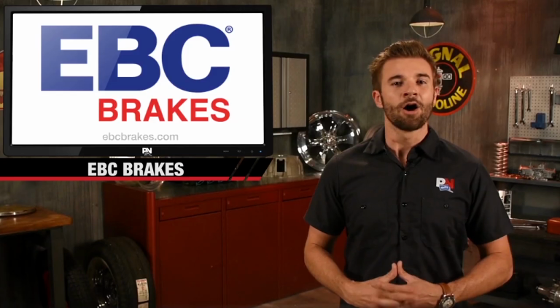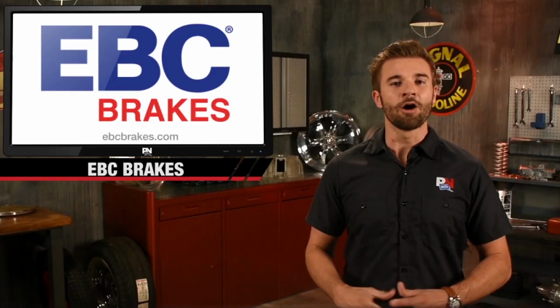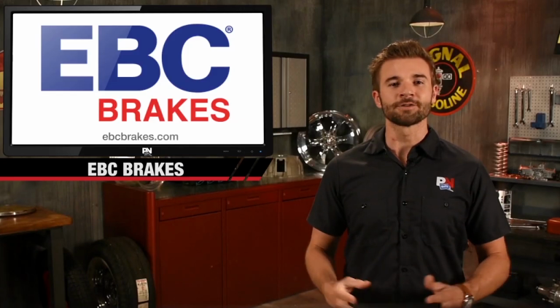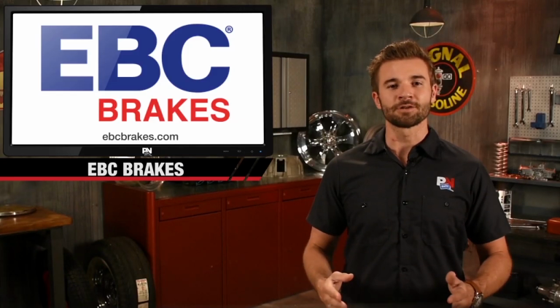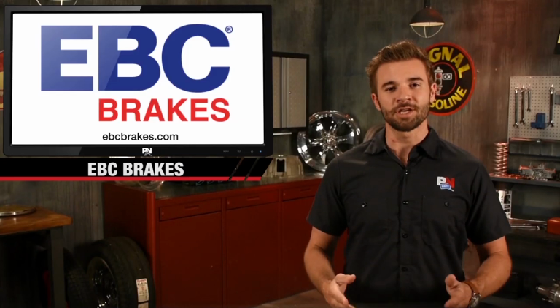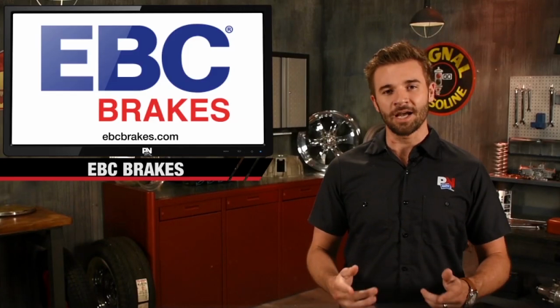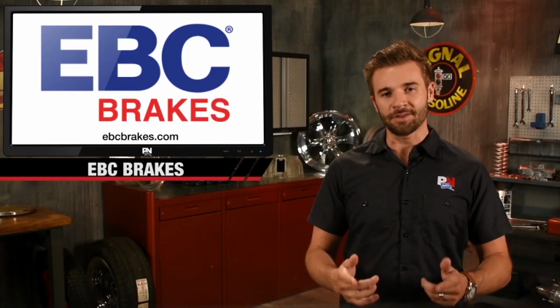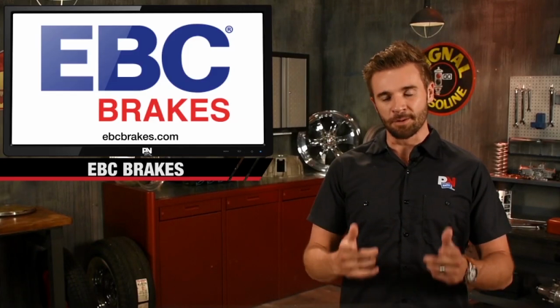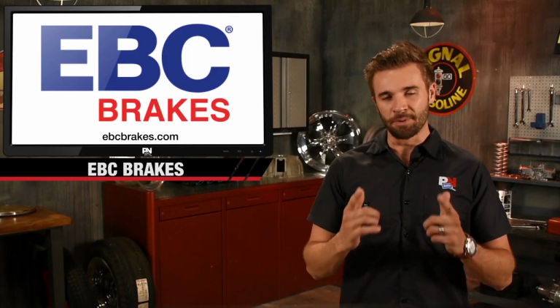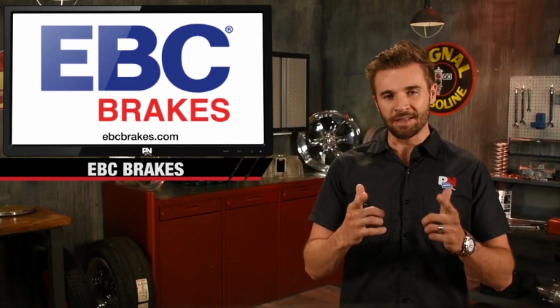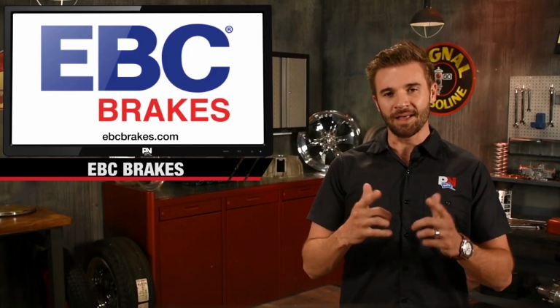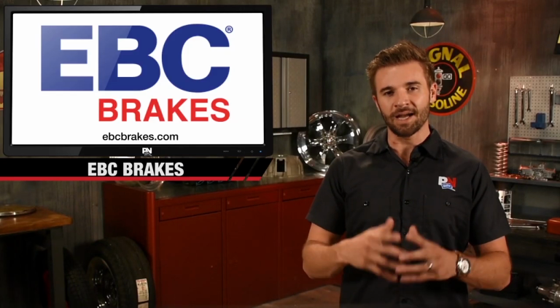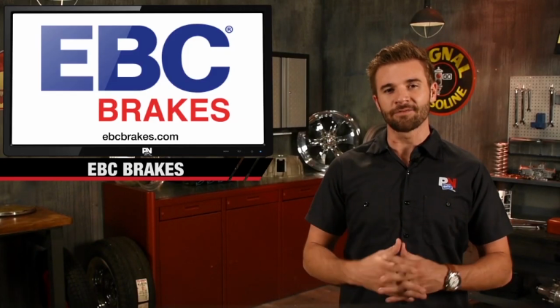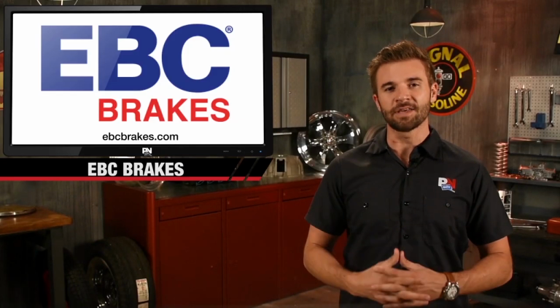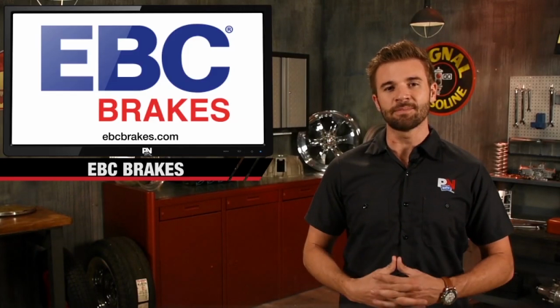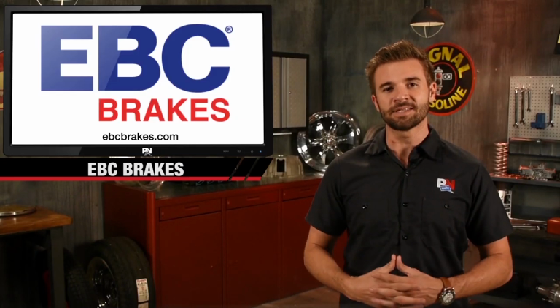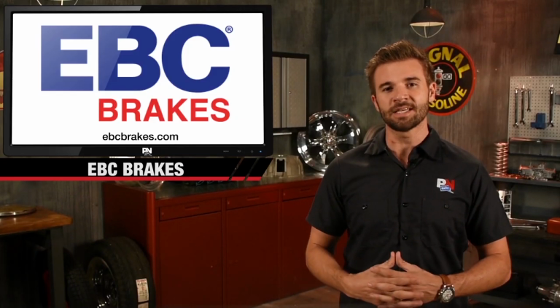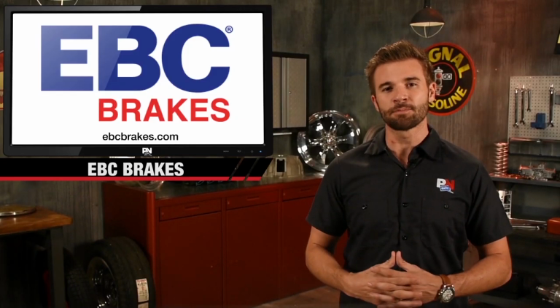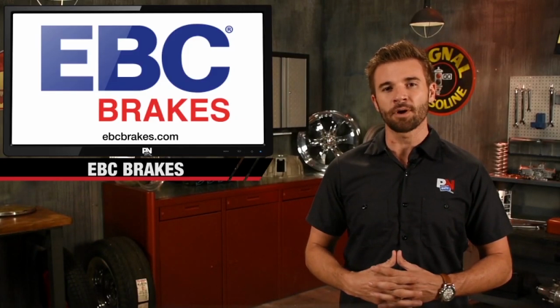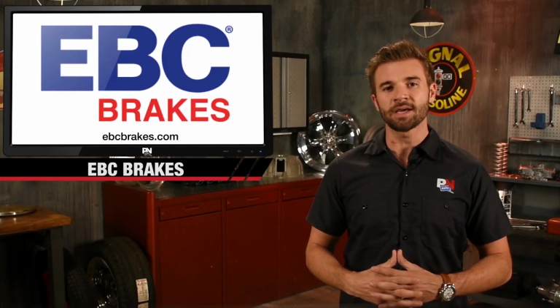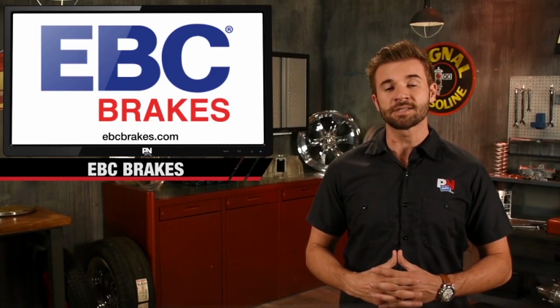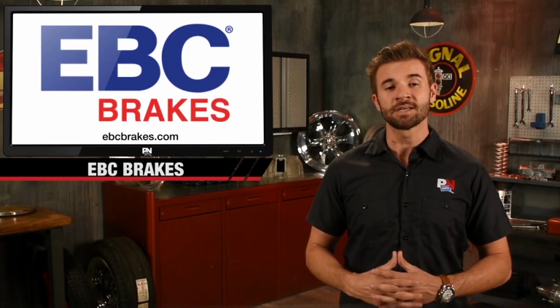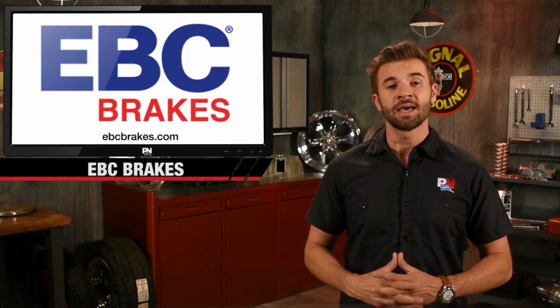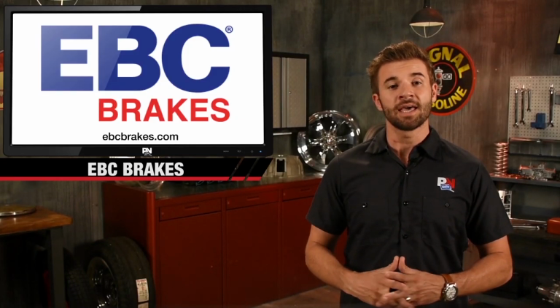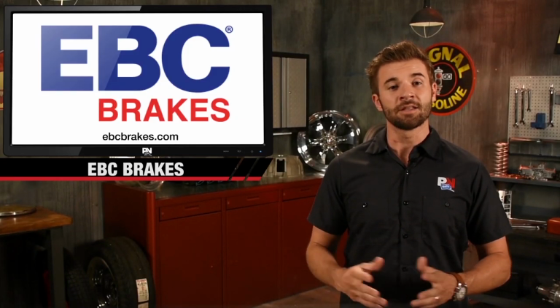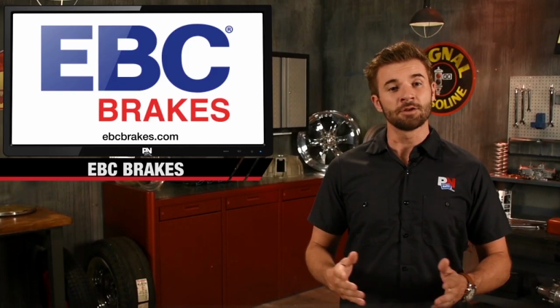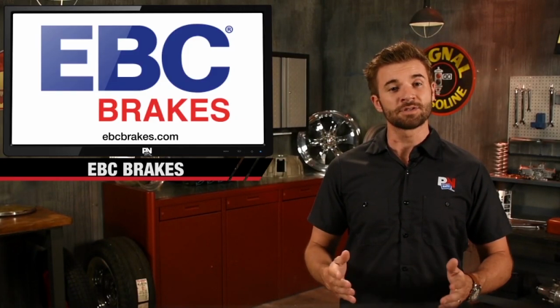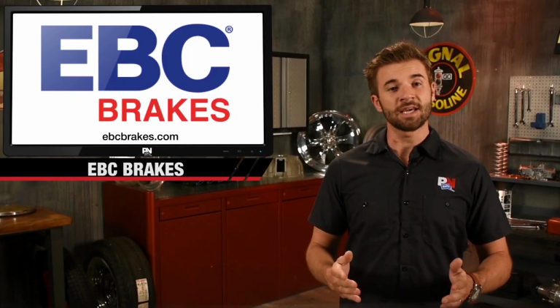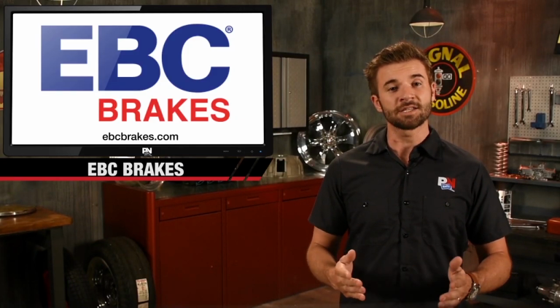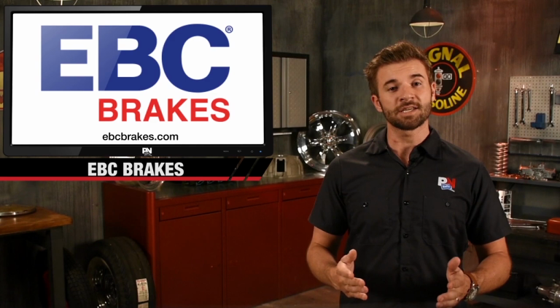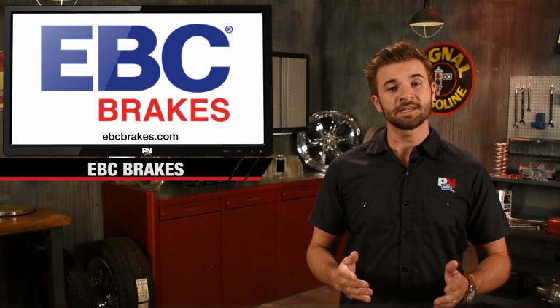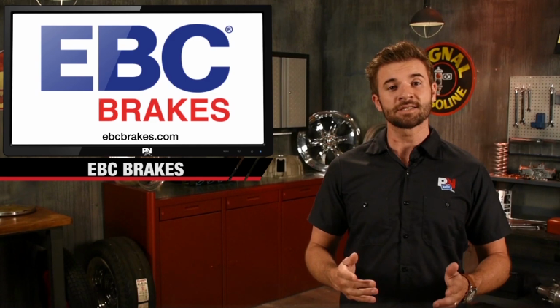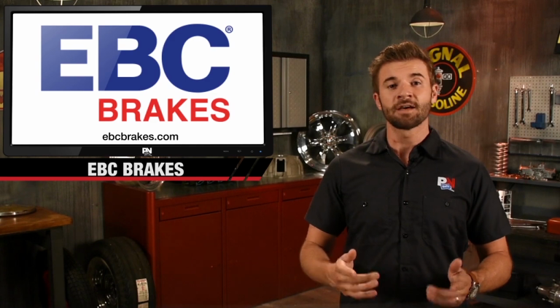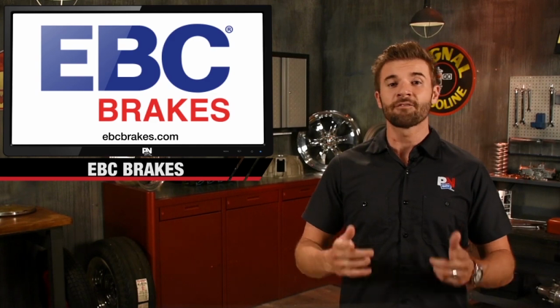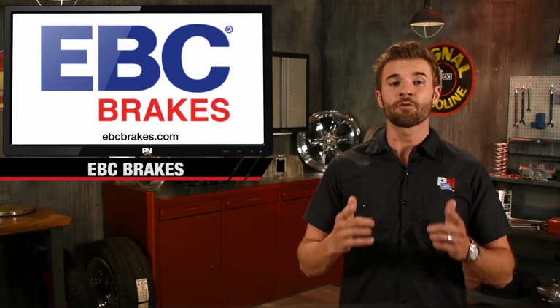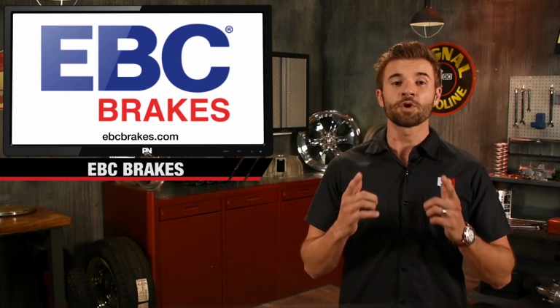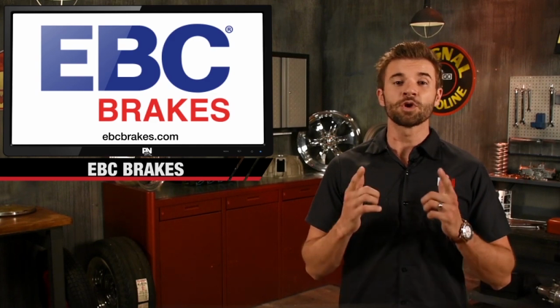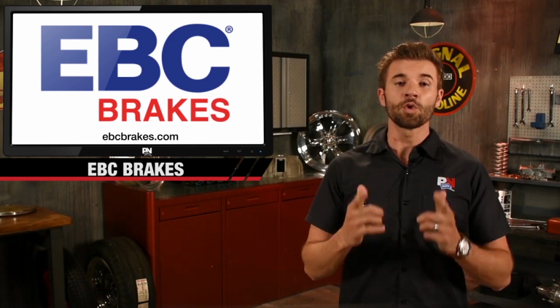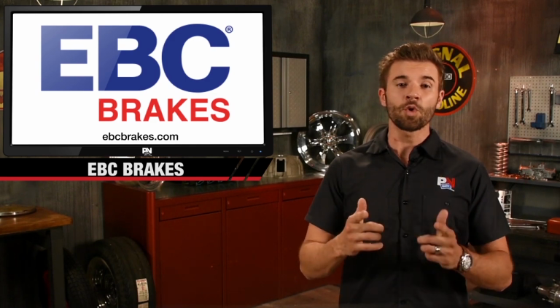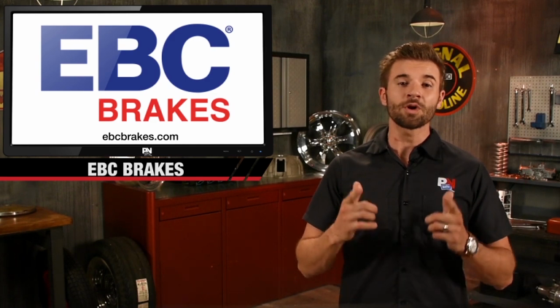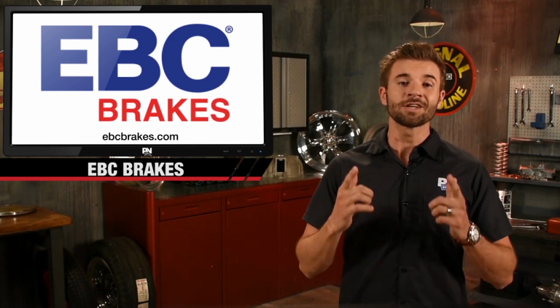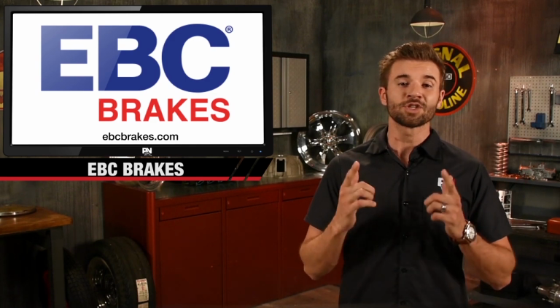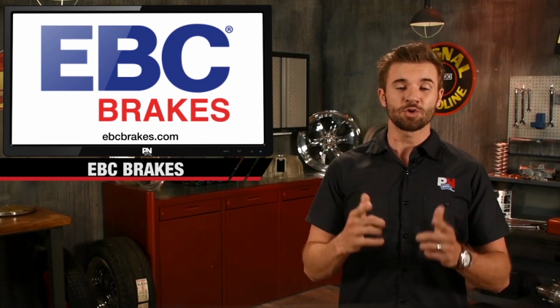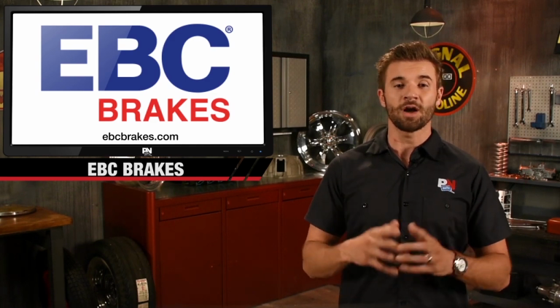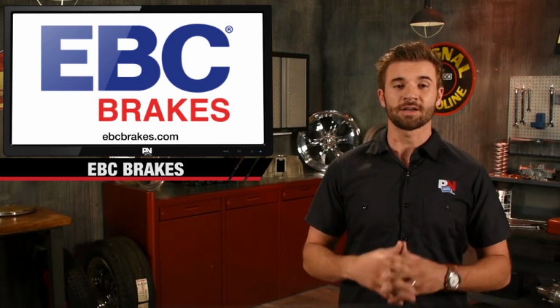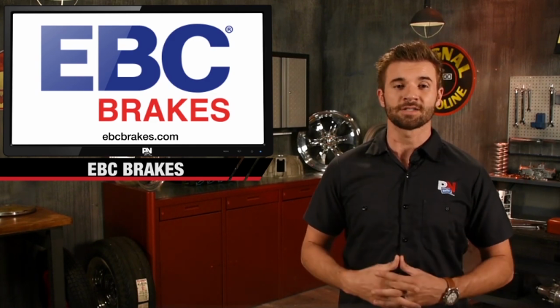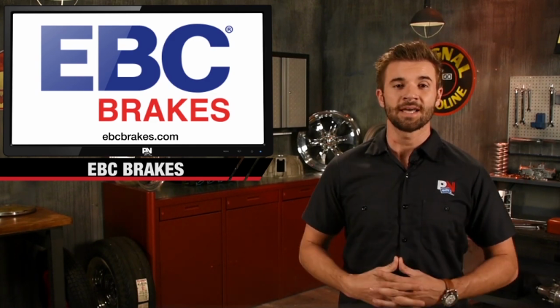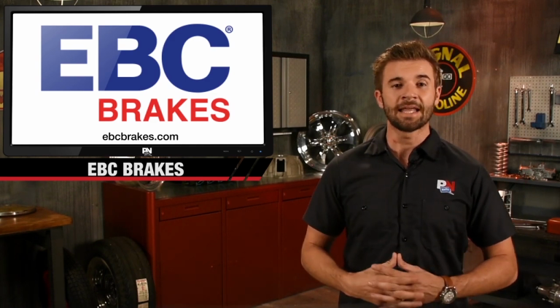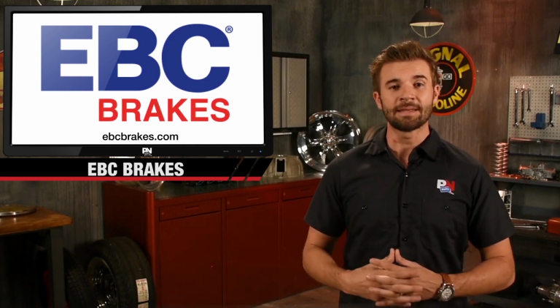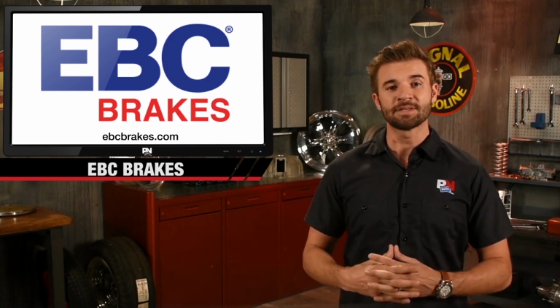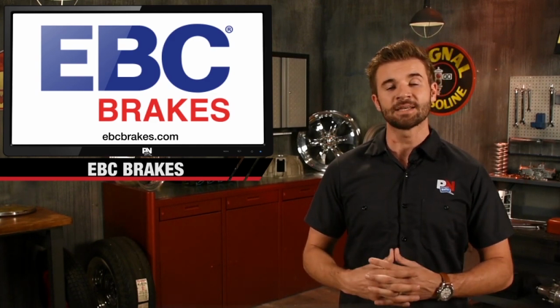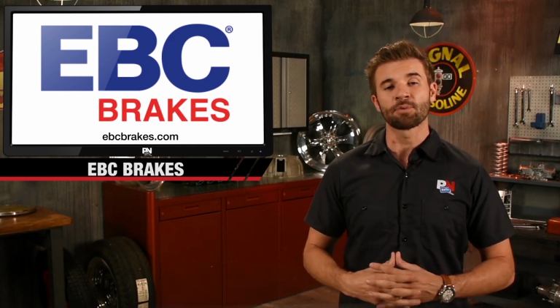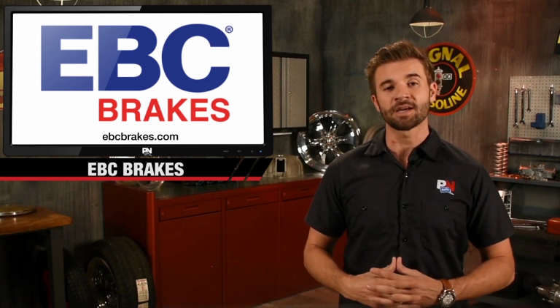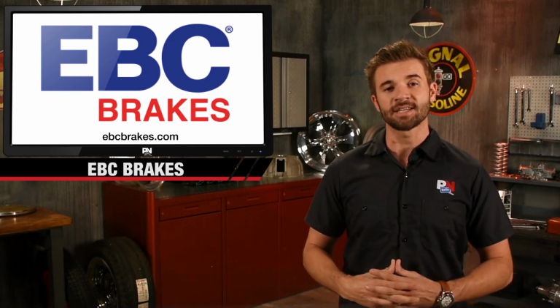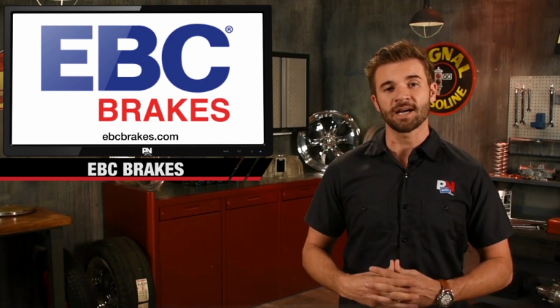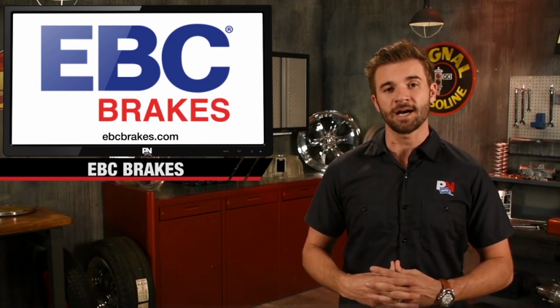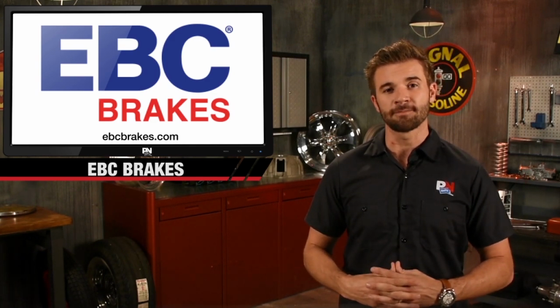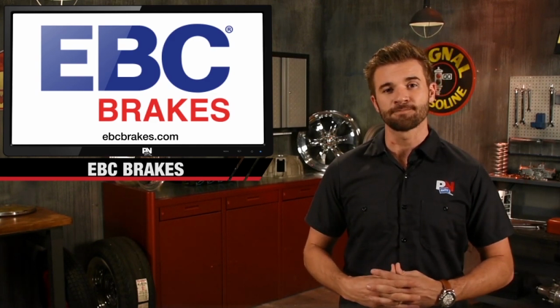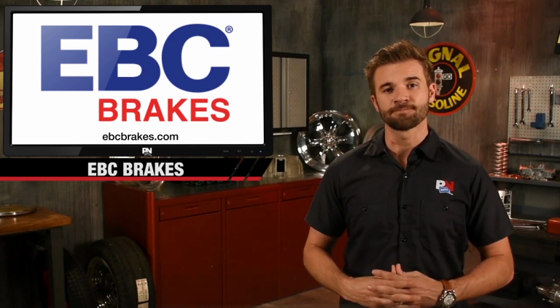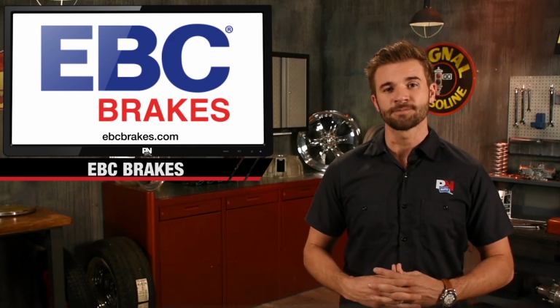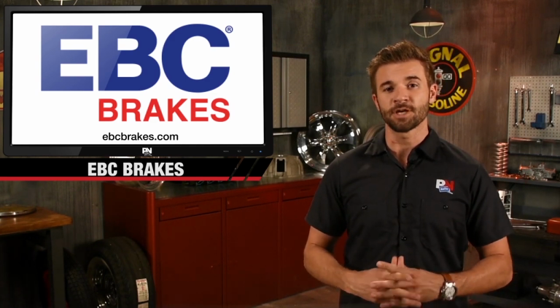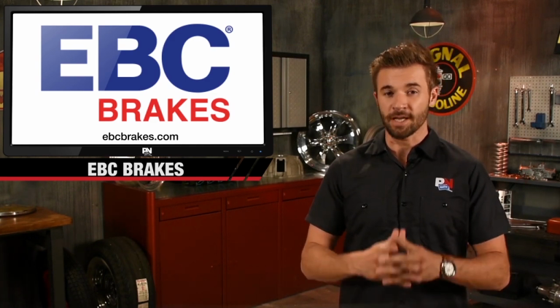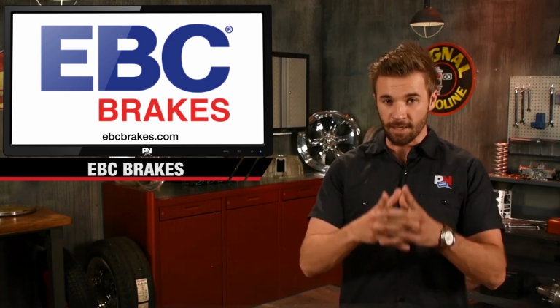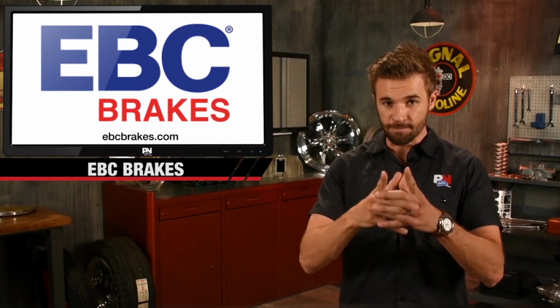Check out the complete line of EBC Brakes and new stage kits for your trucks at ABCBreaks.com.